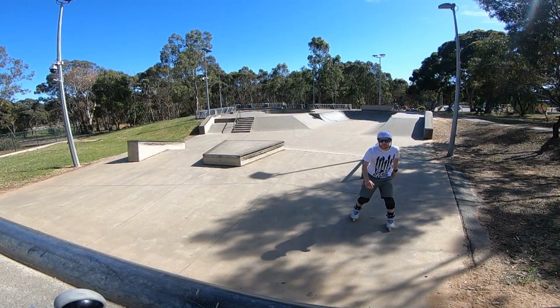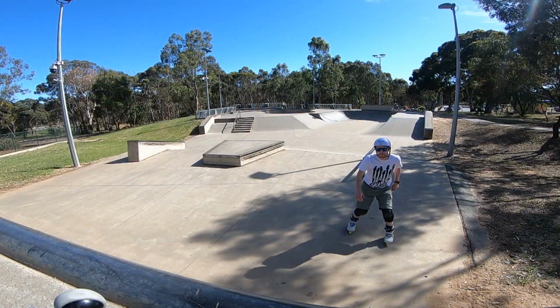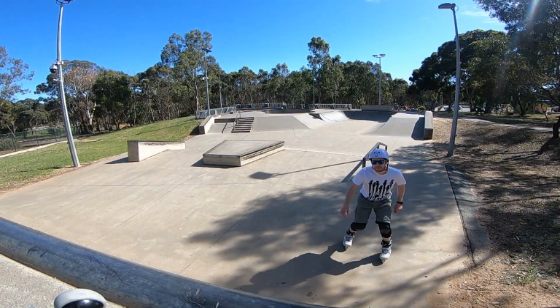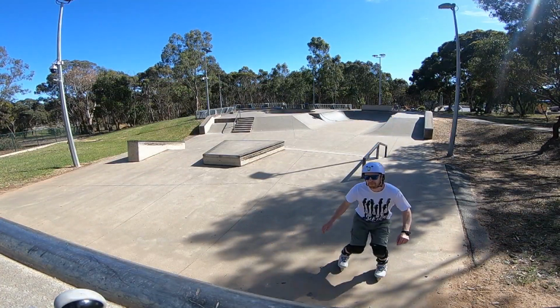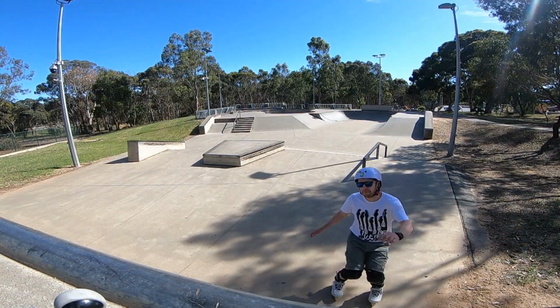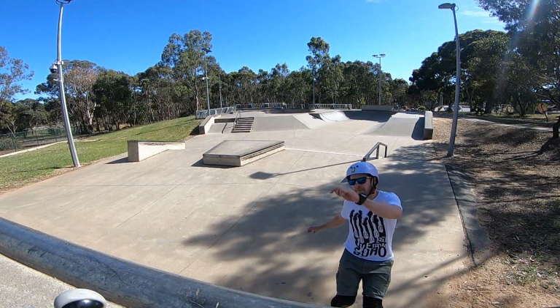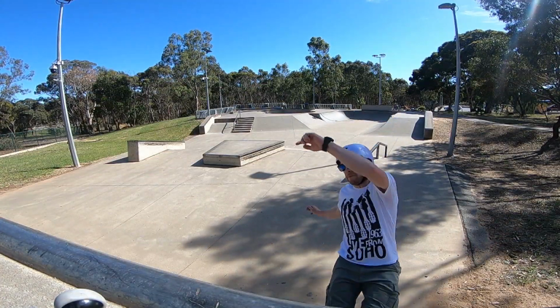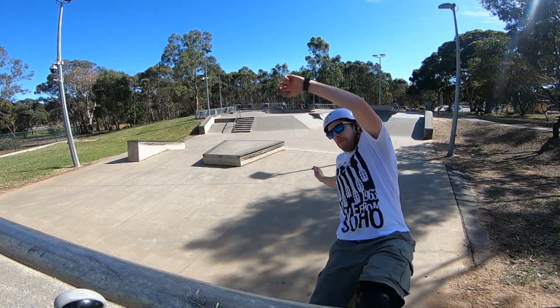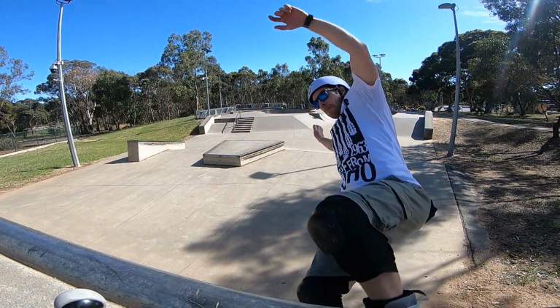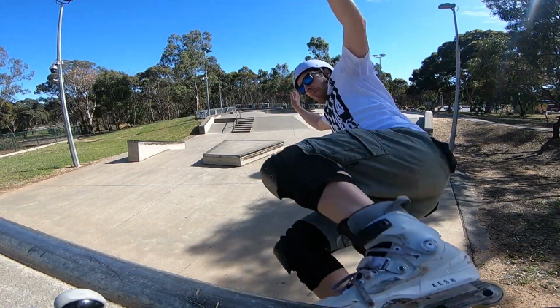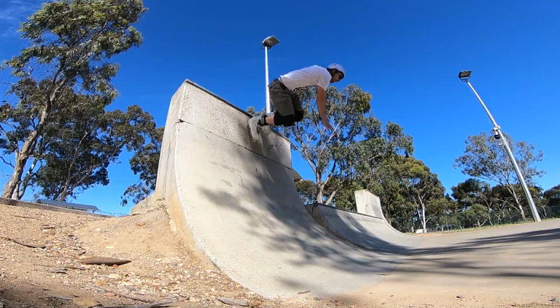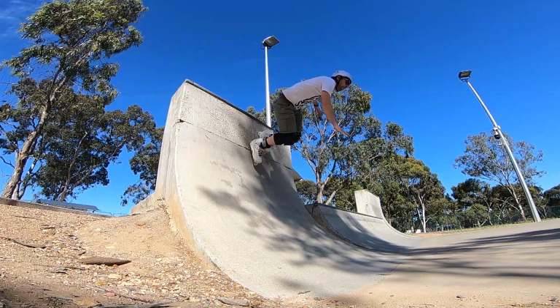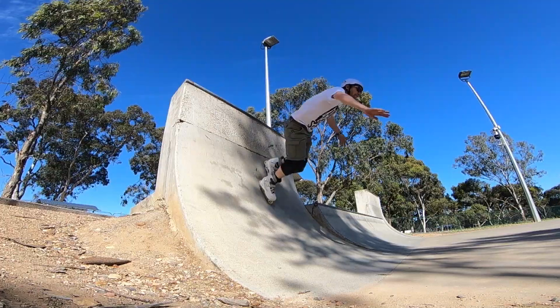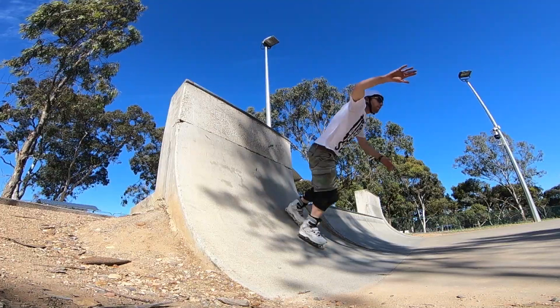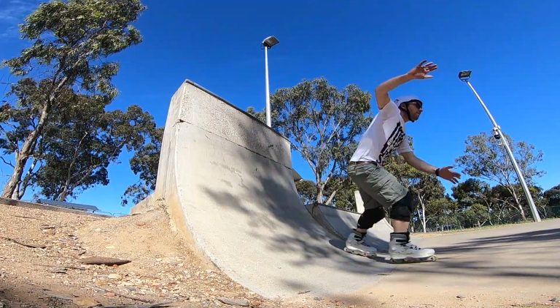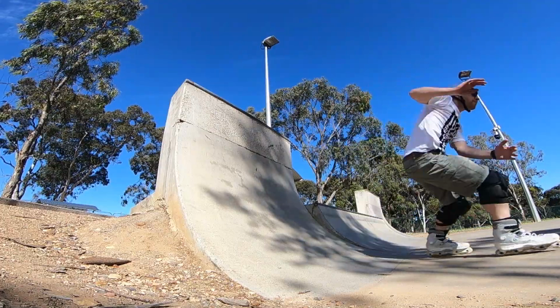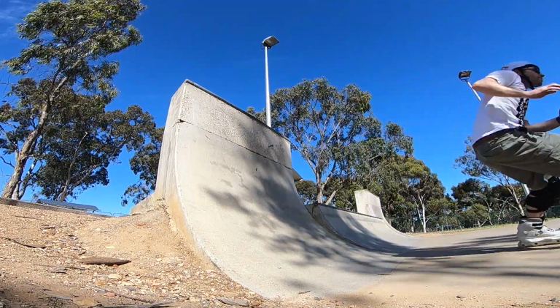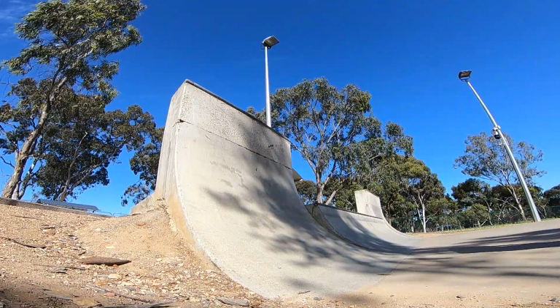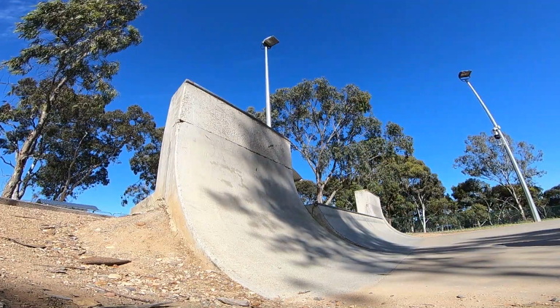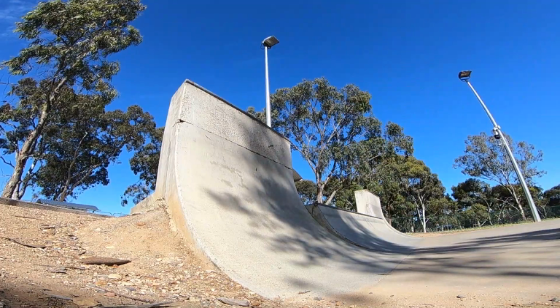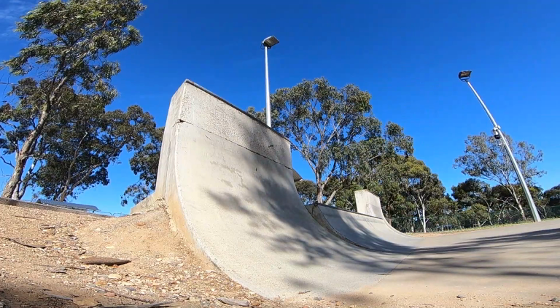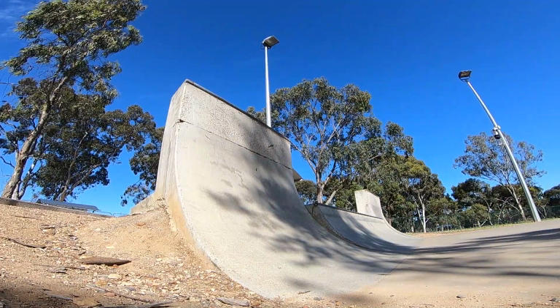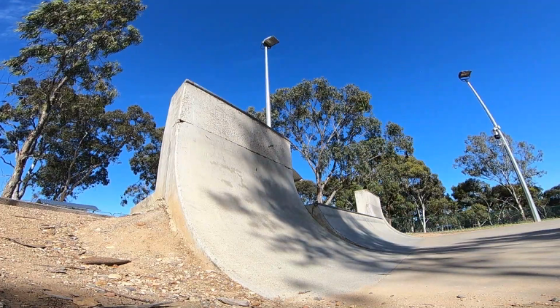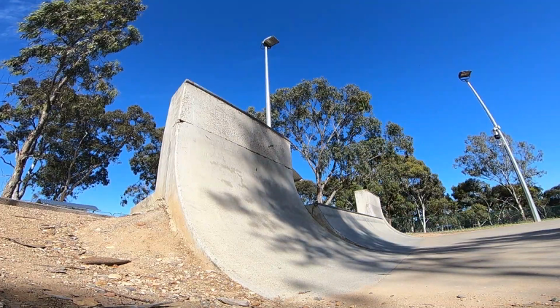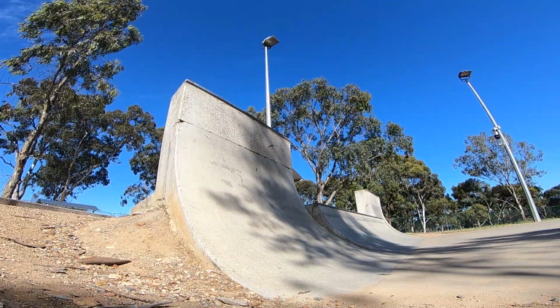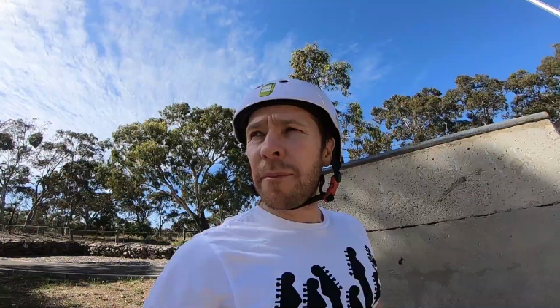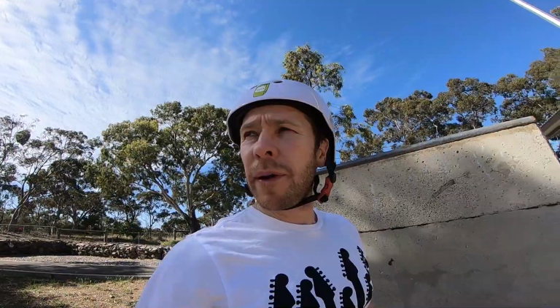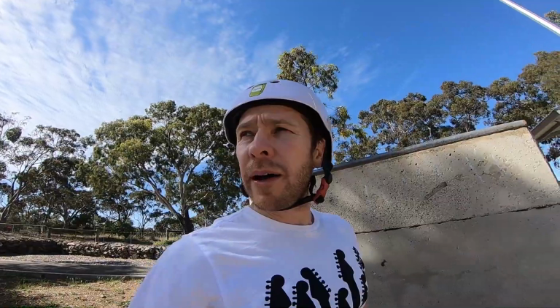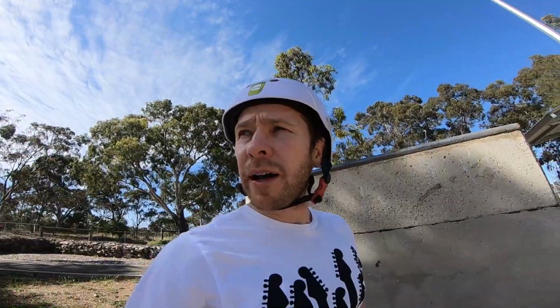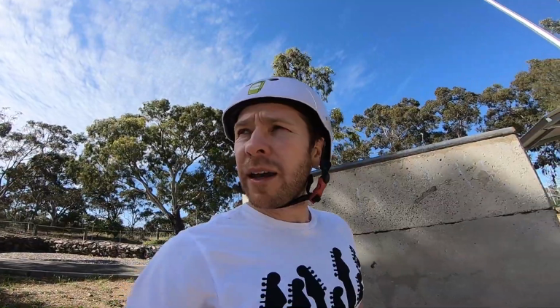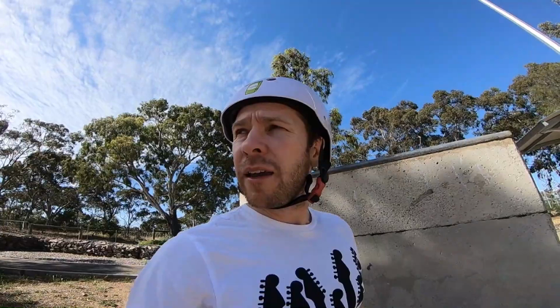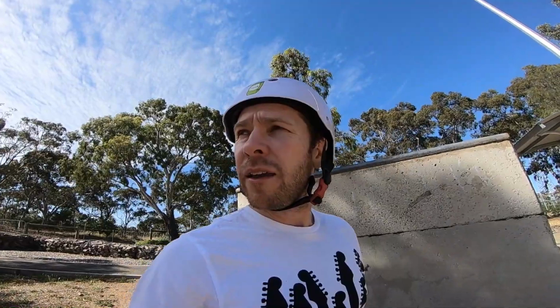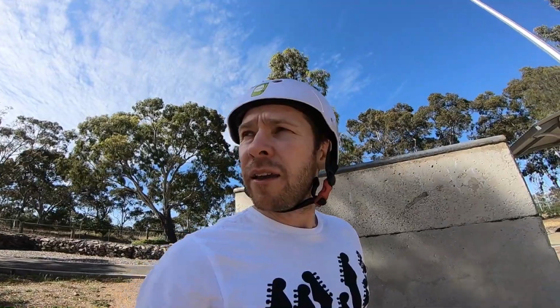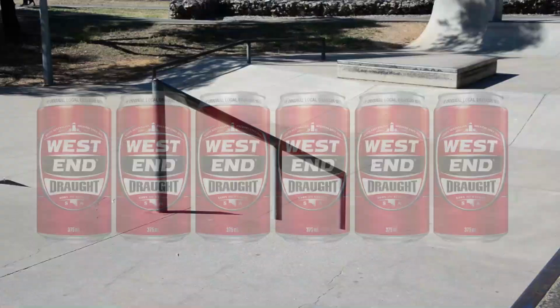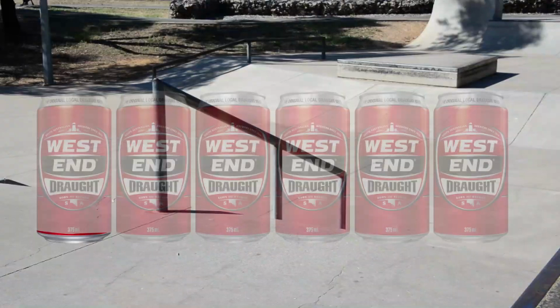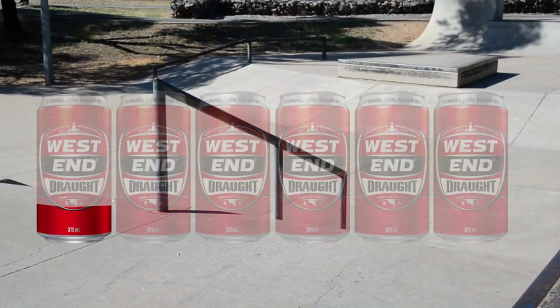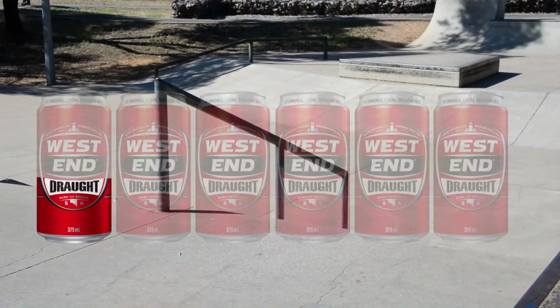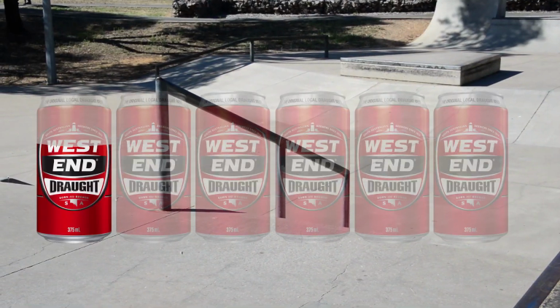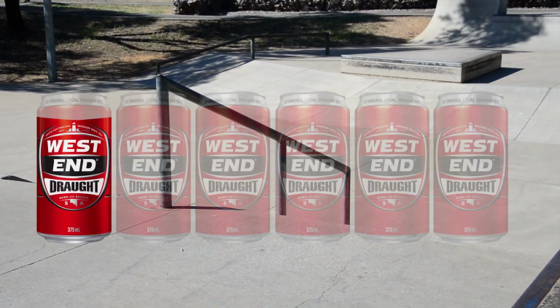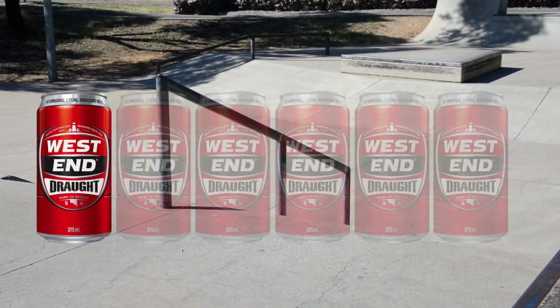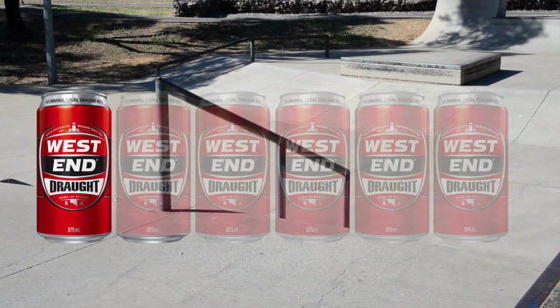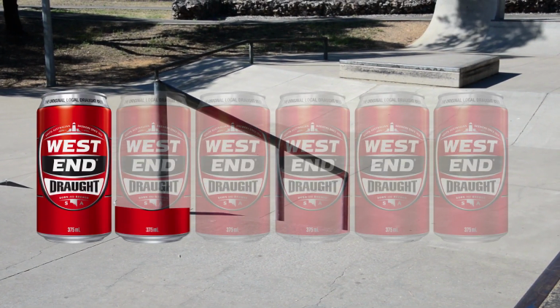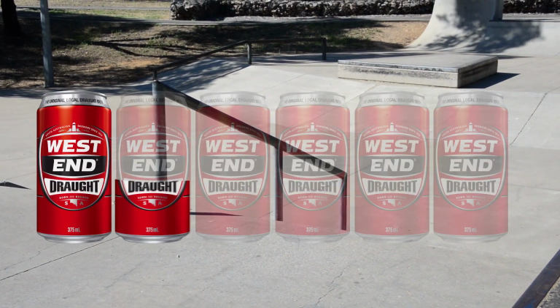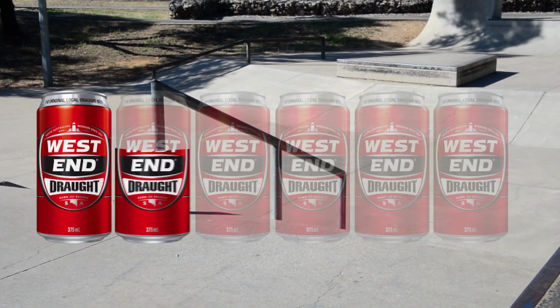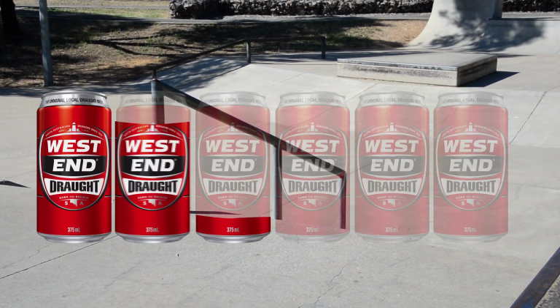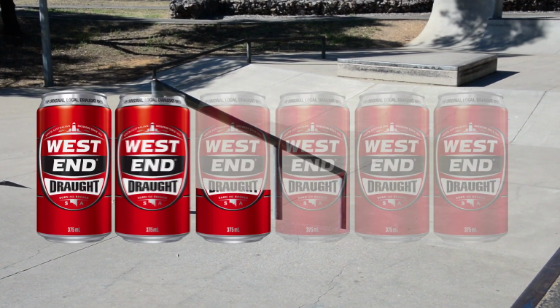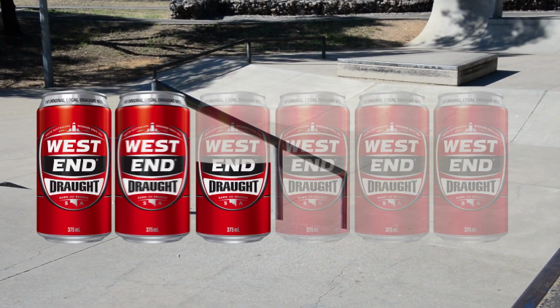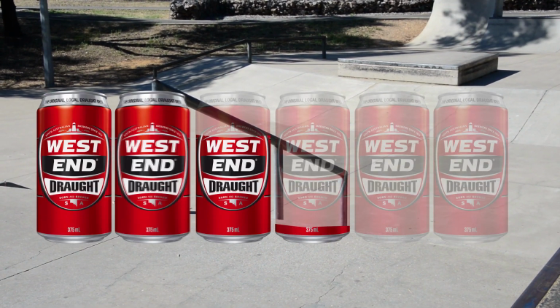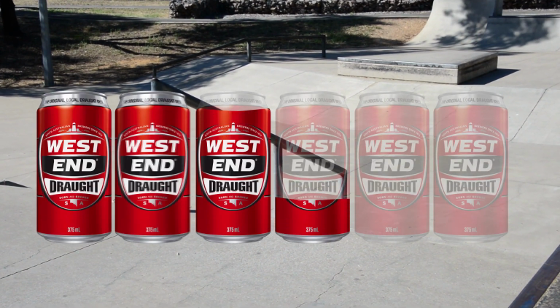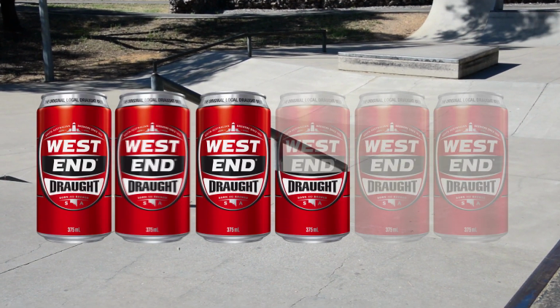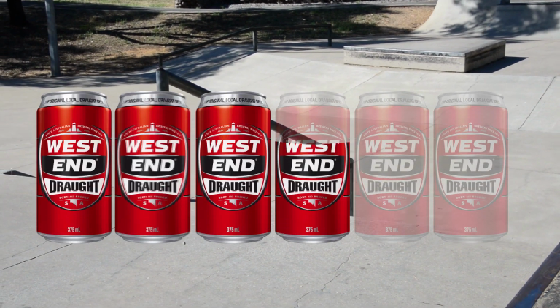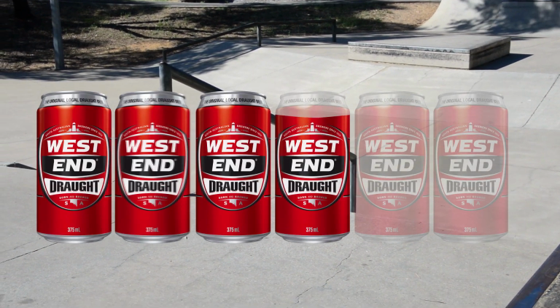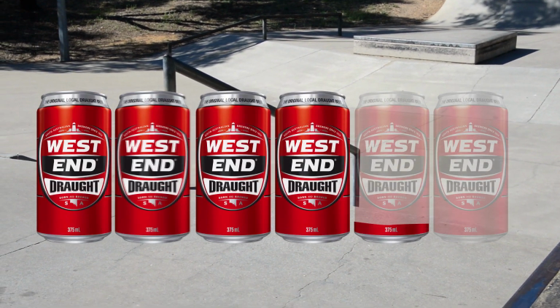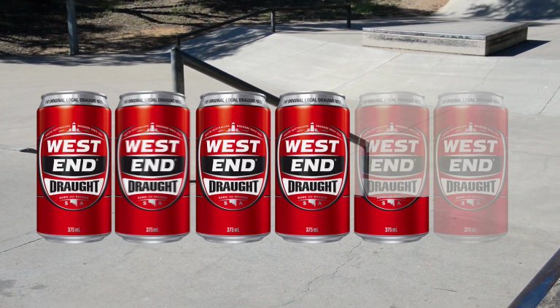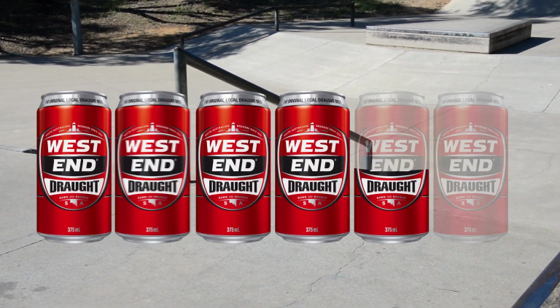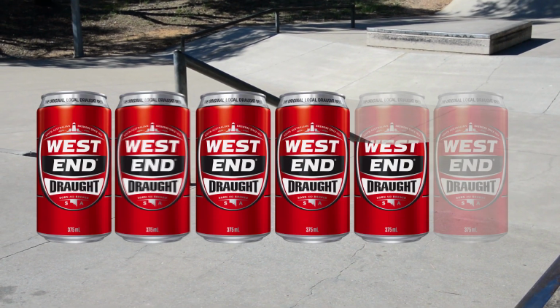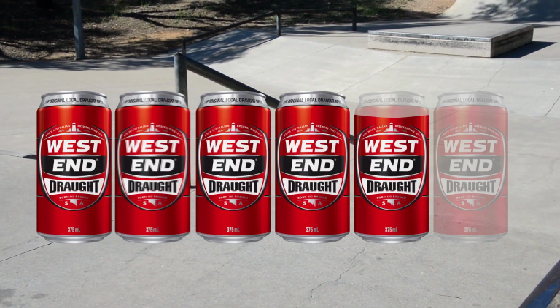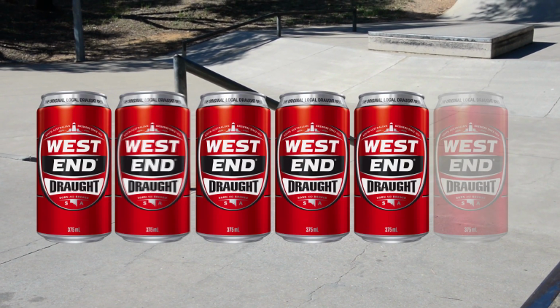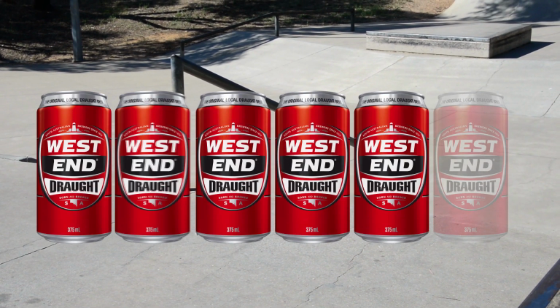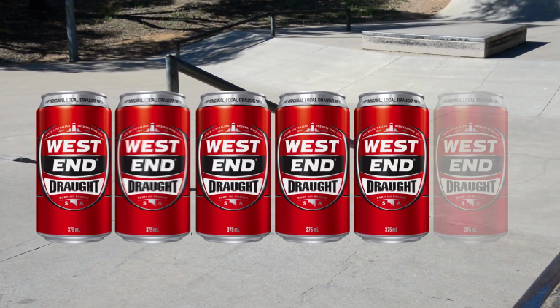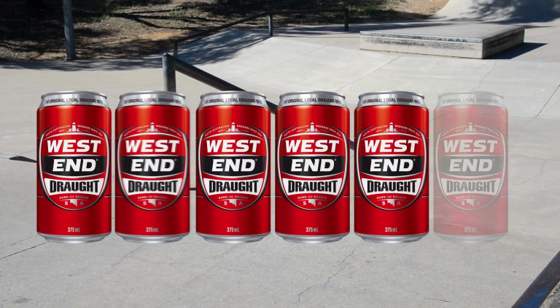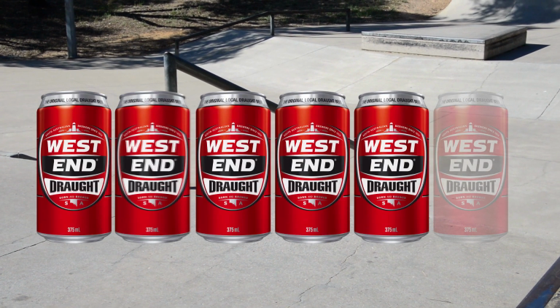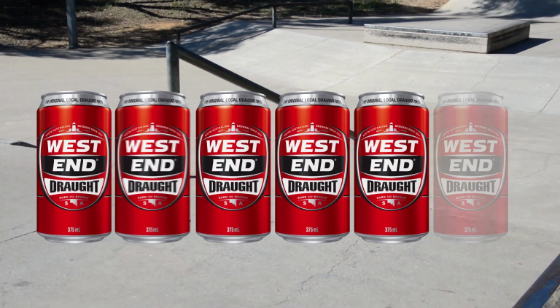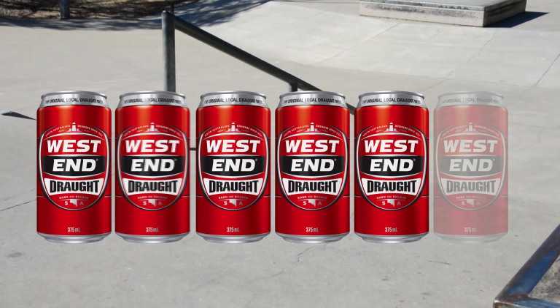I give this skate park five West End Lagers out of the six pack.